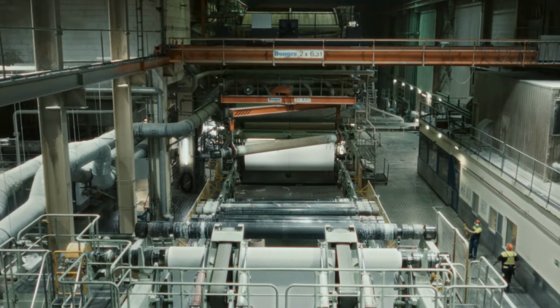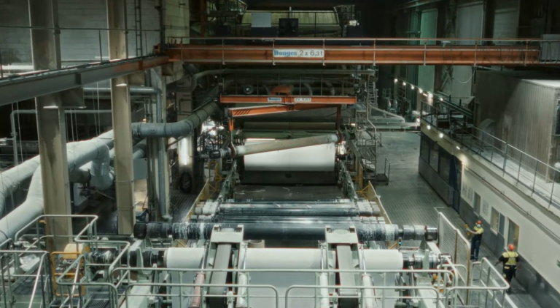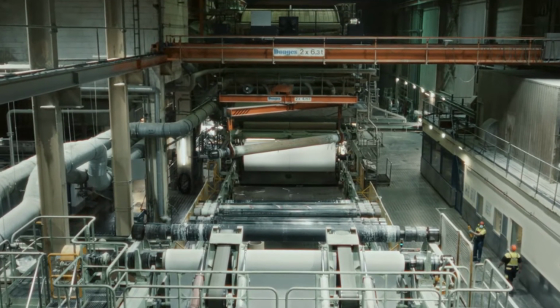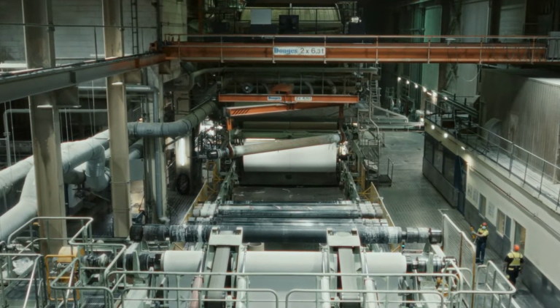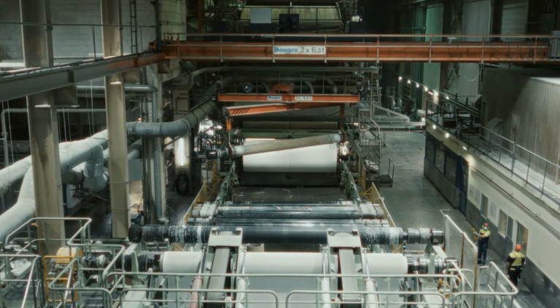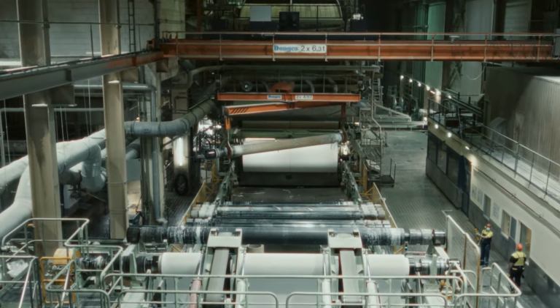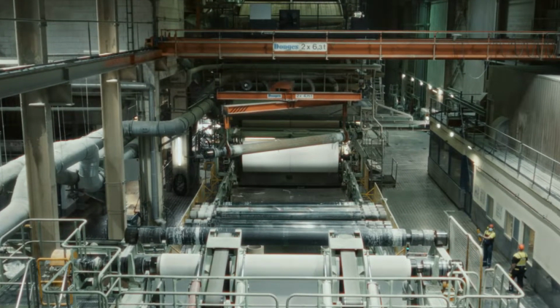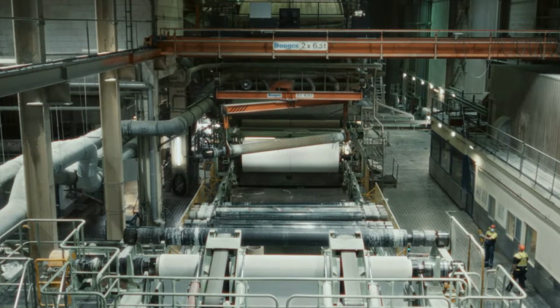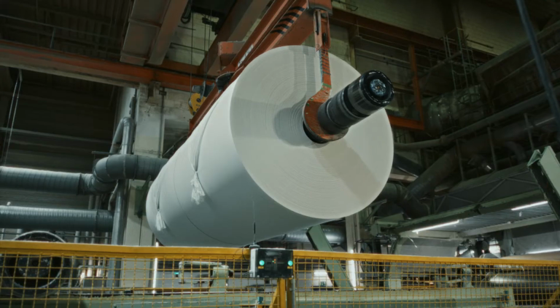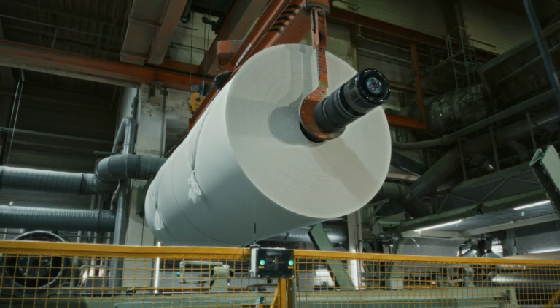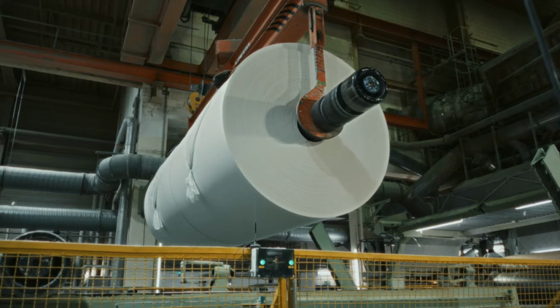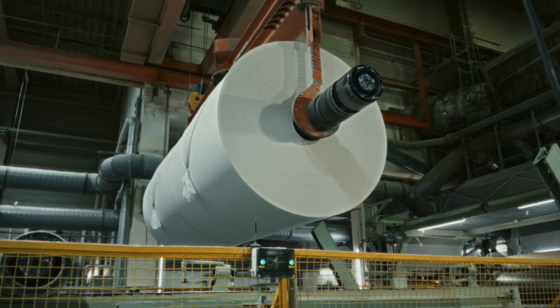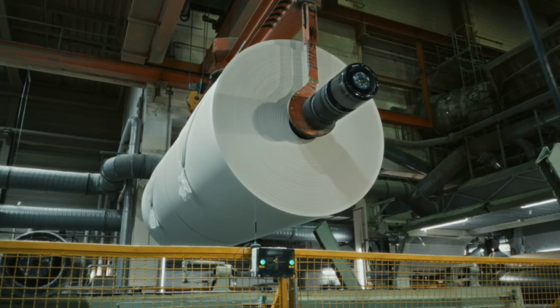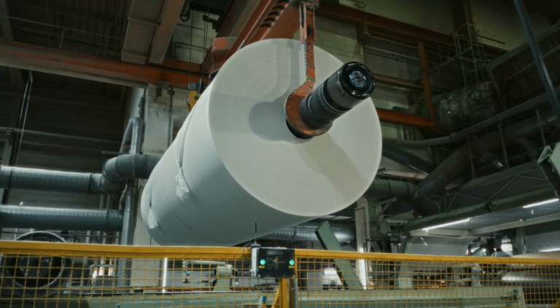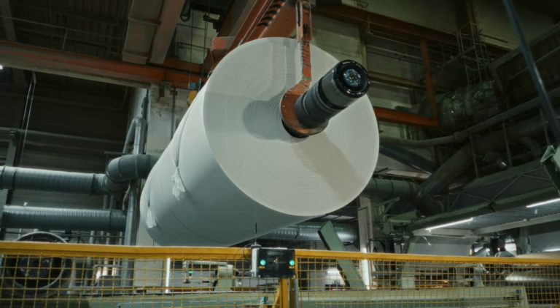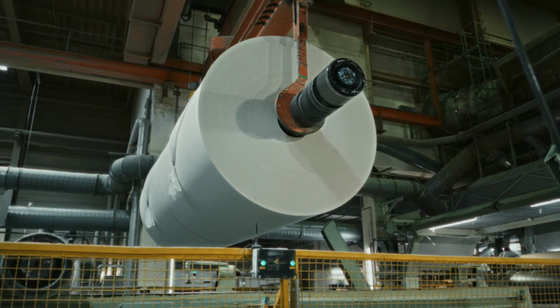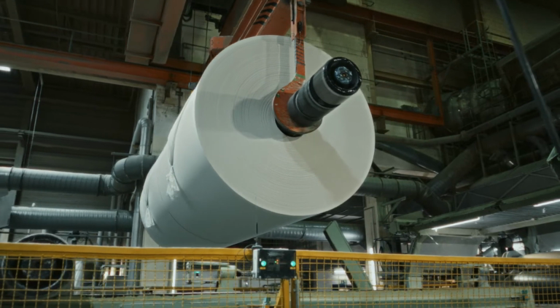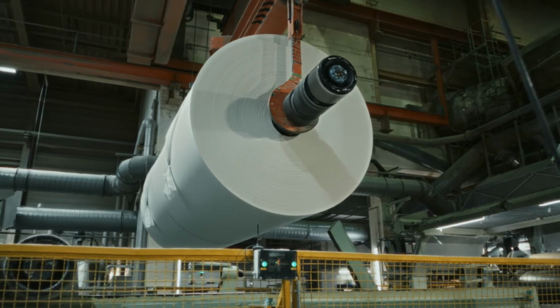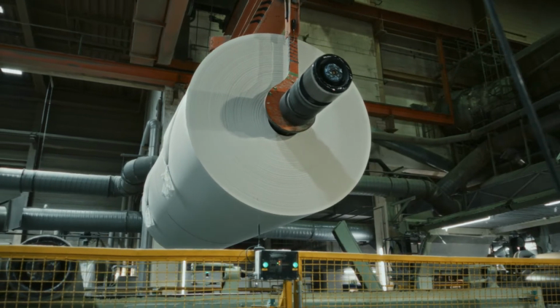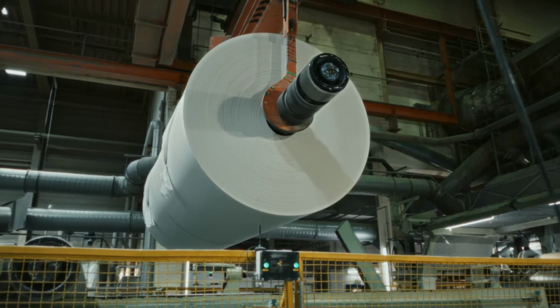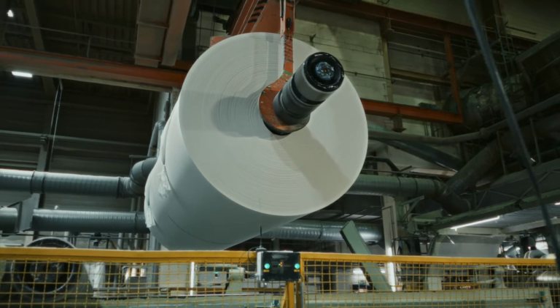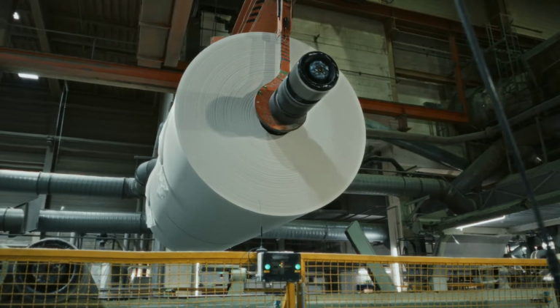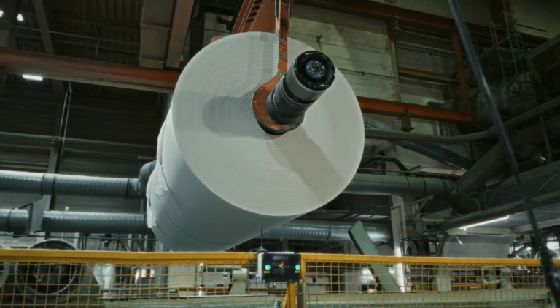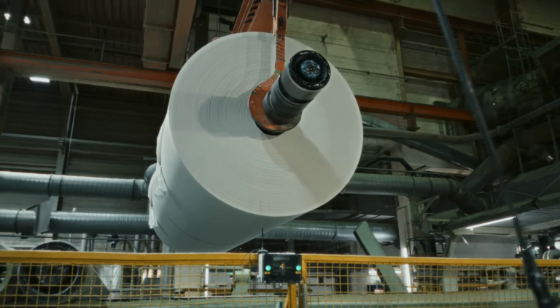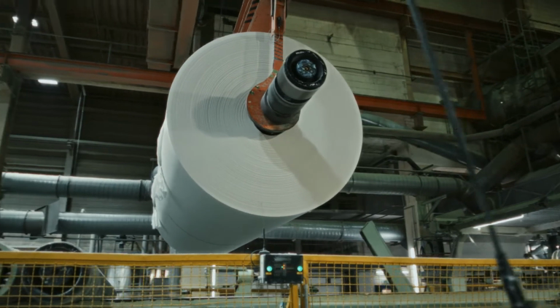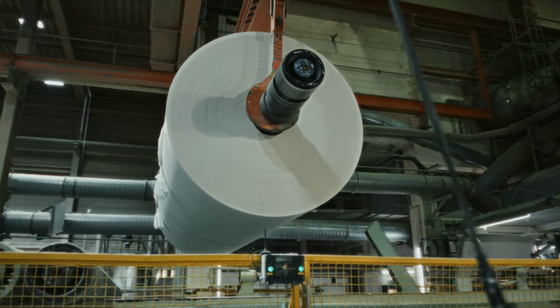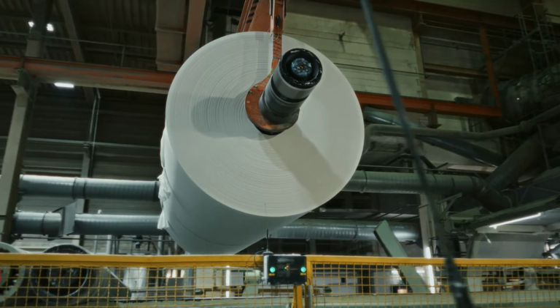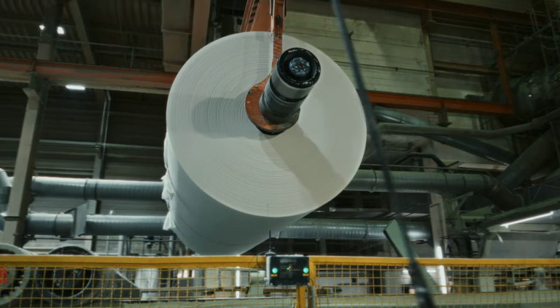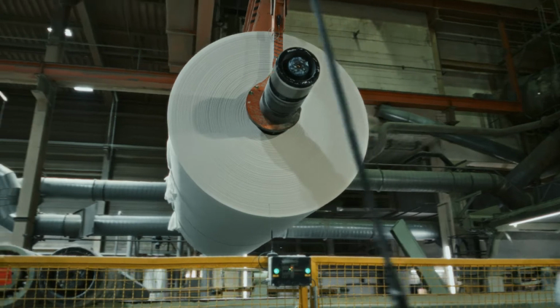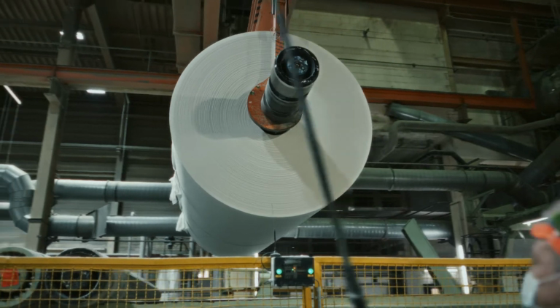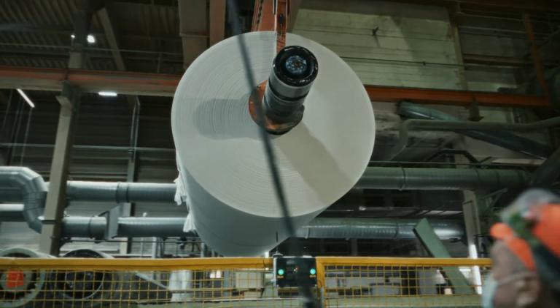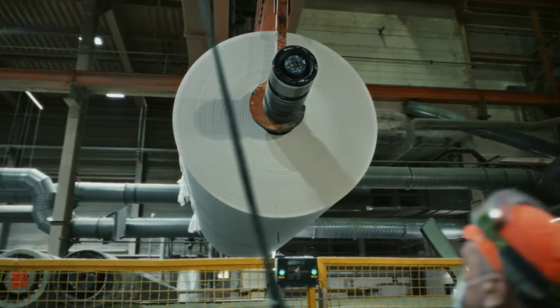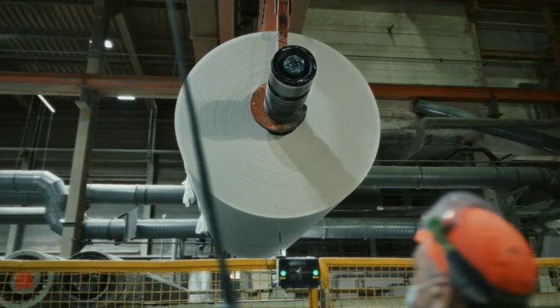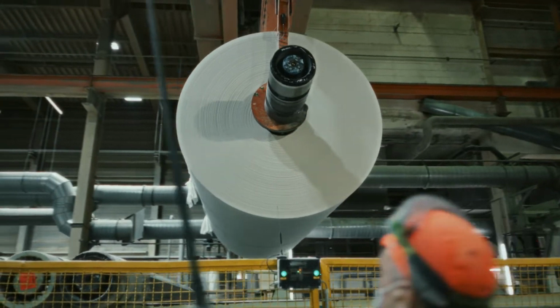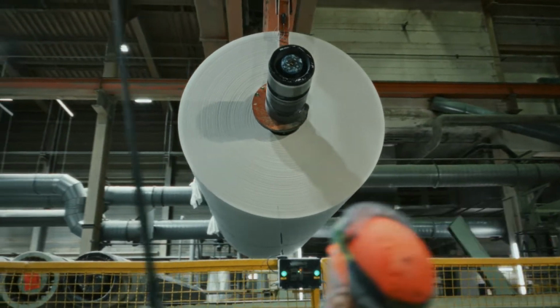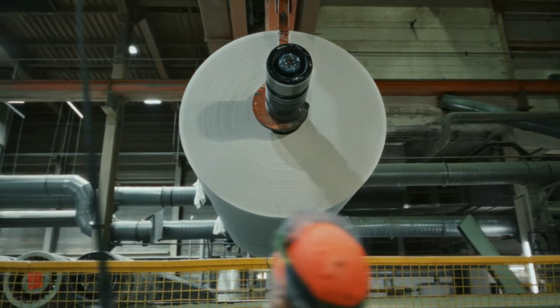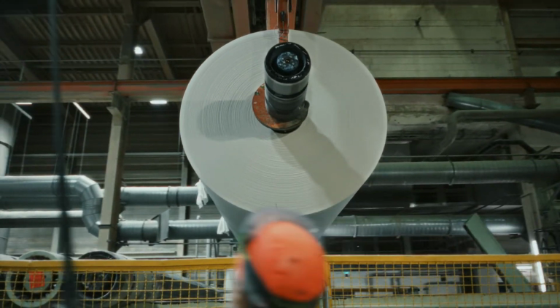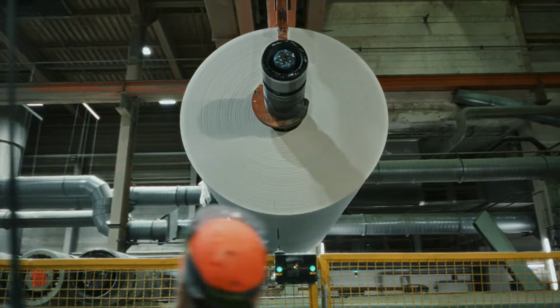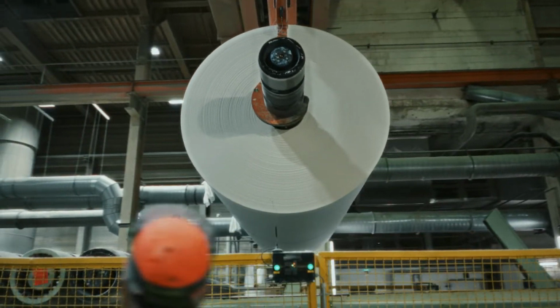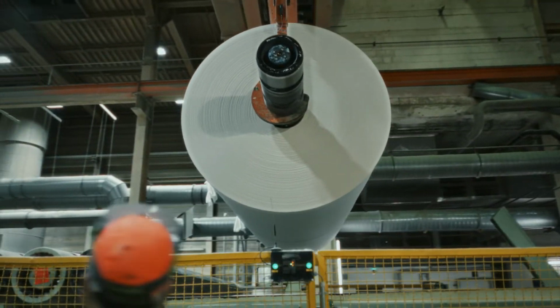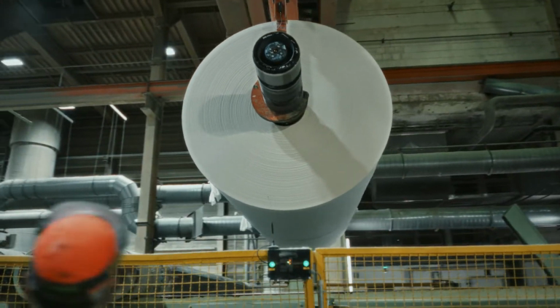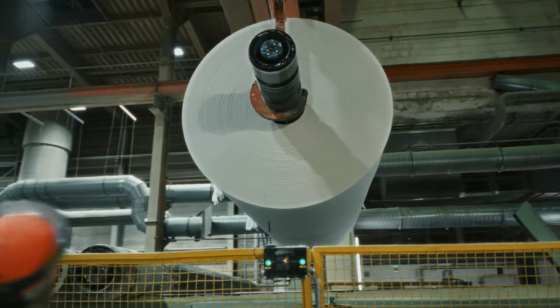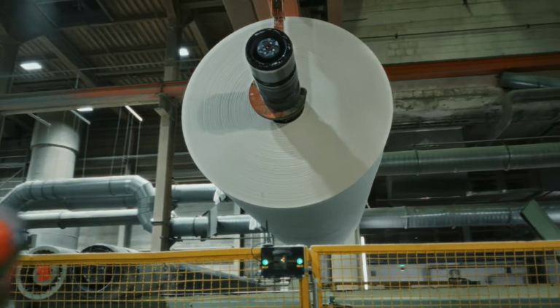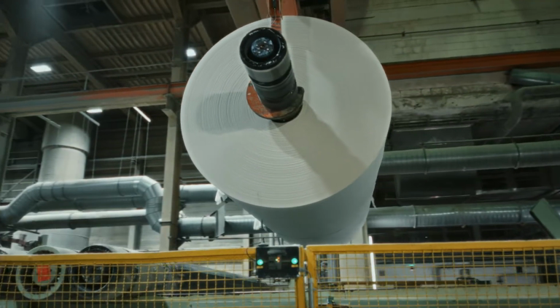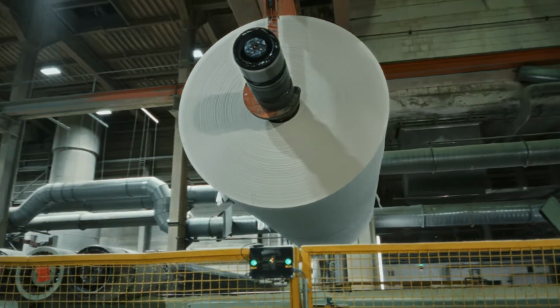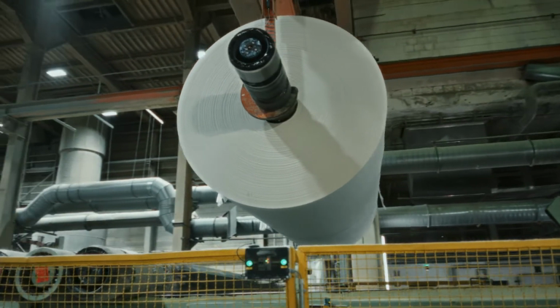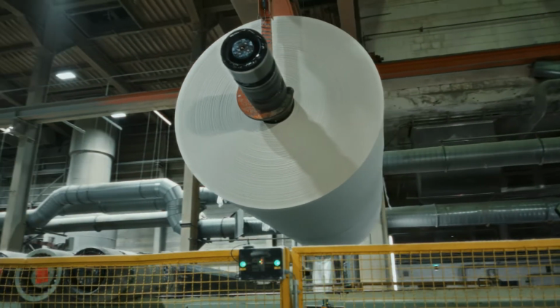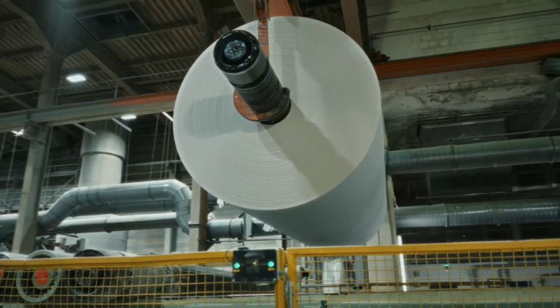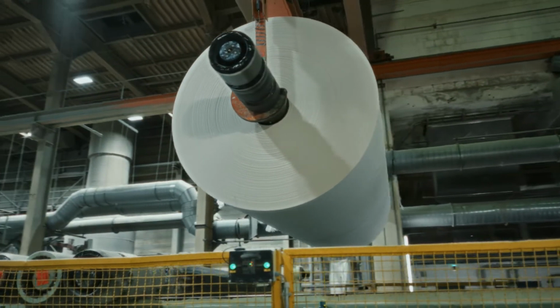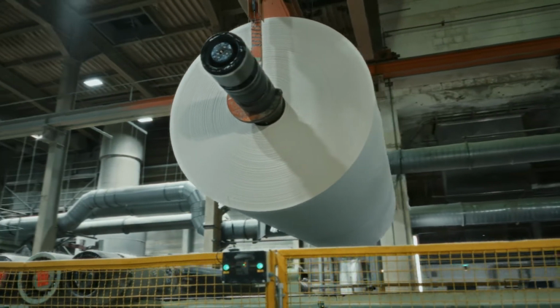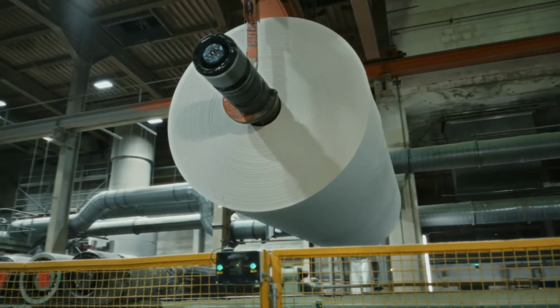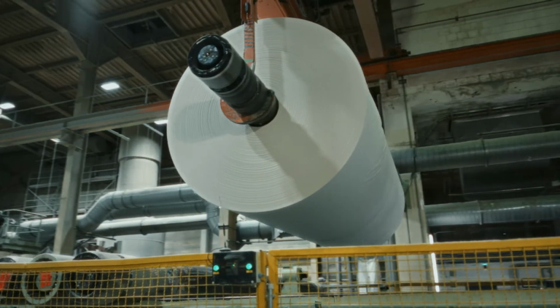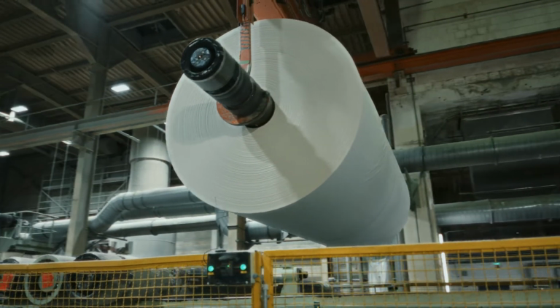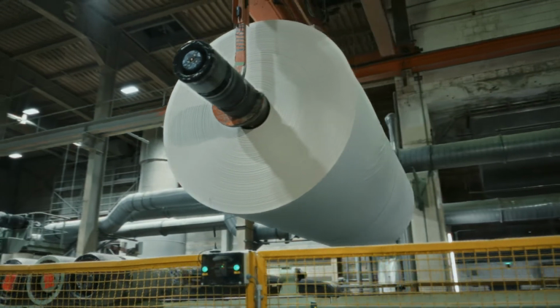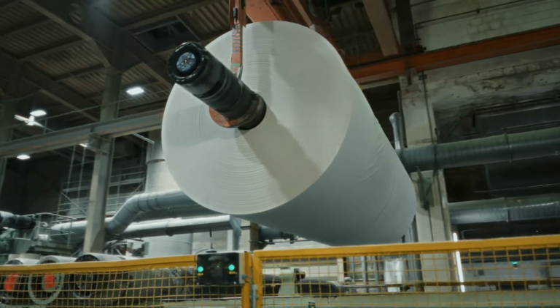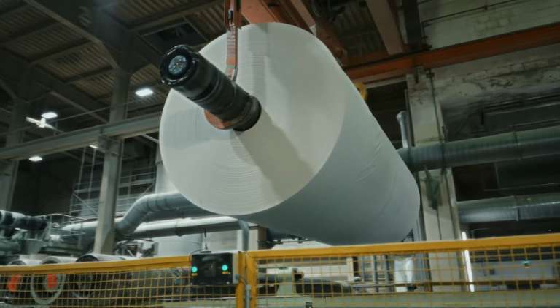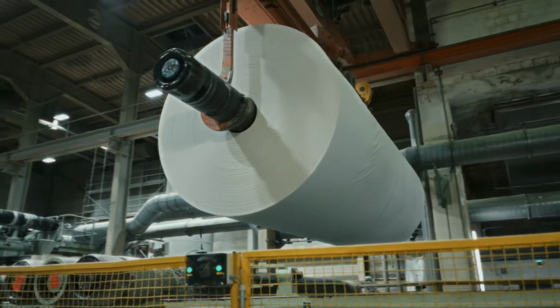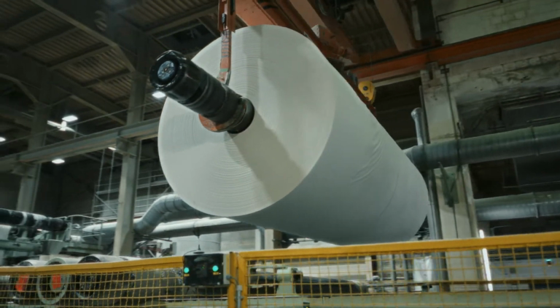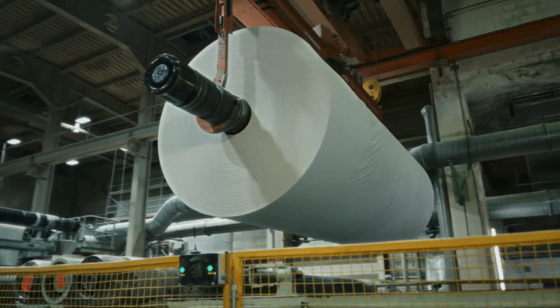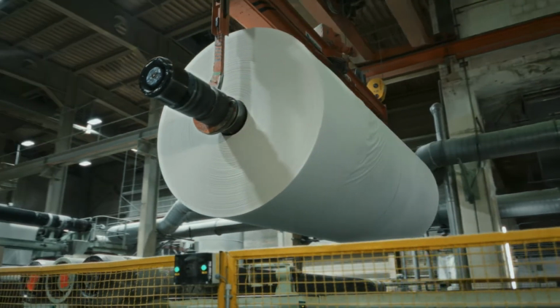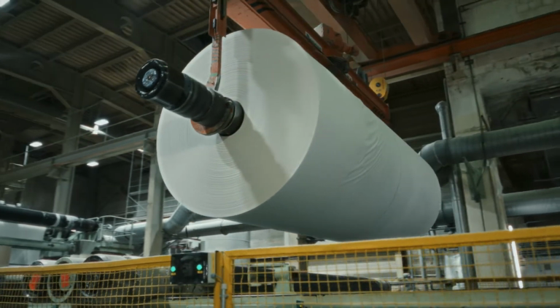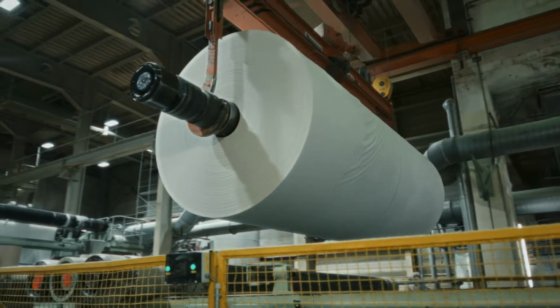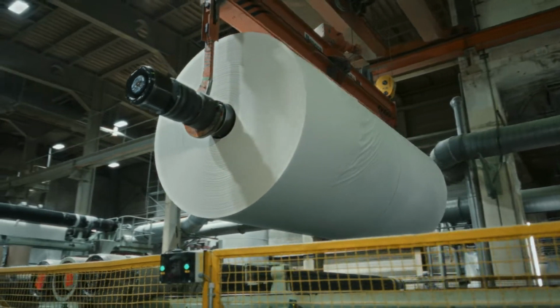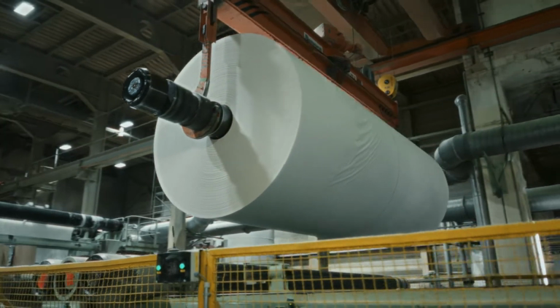The result? Giant parent reels, which are 2.6 meters wide and weigh 2 tons.